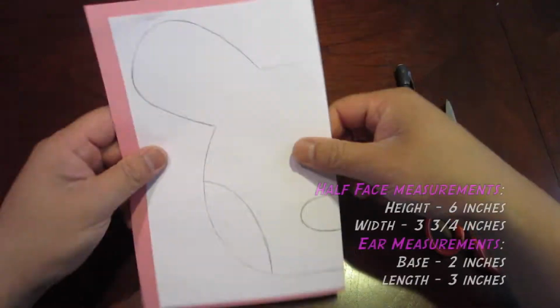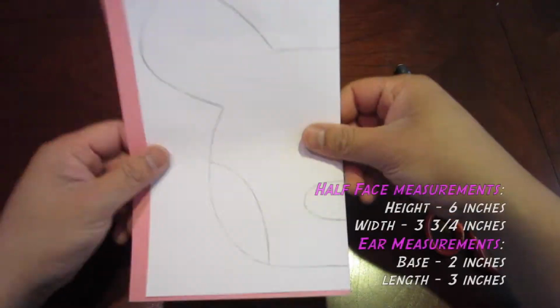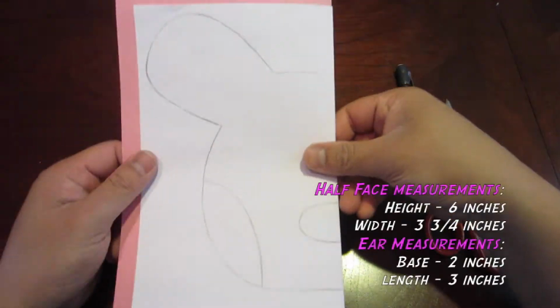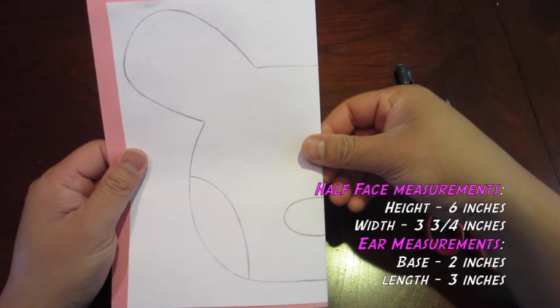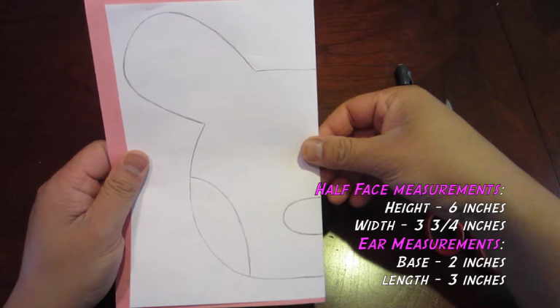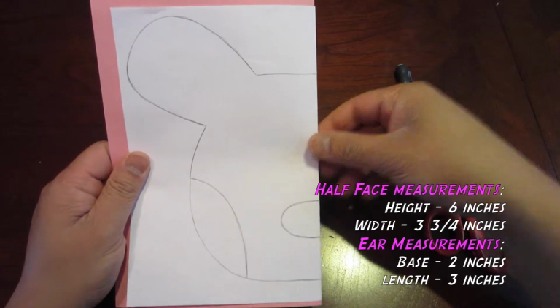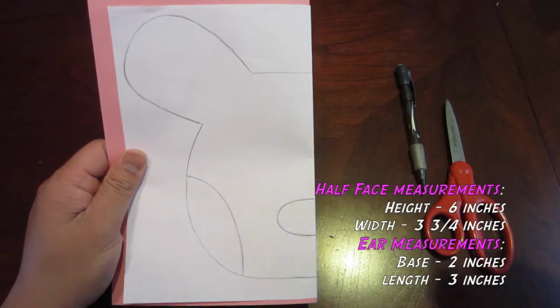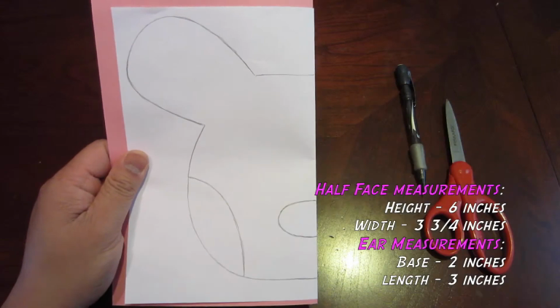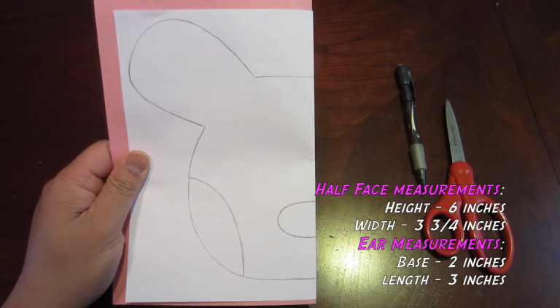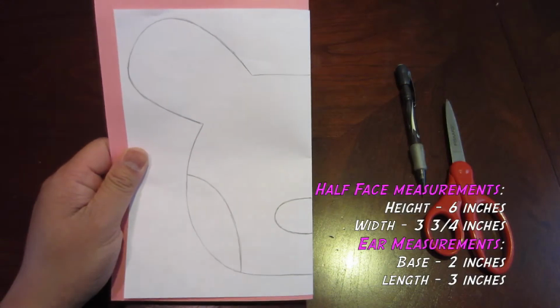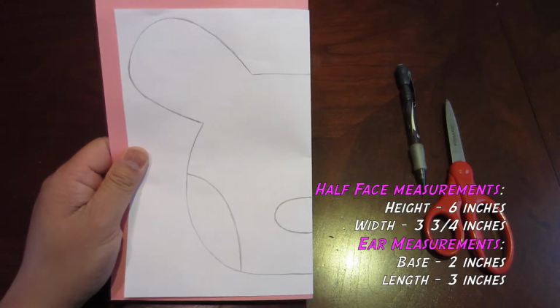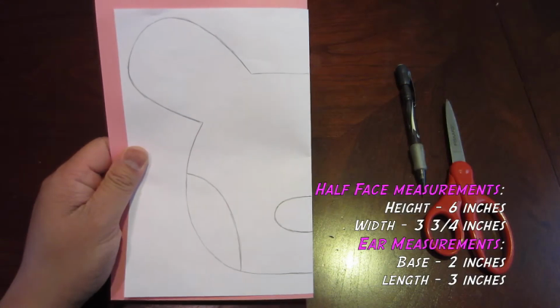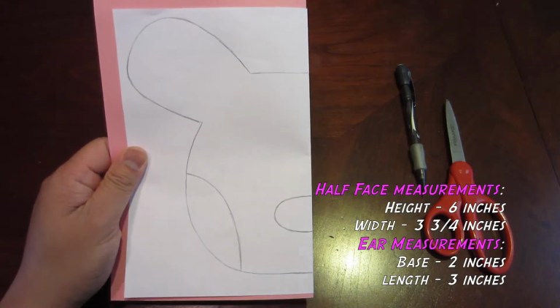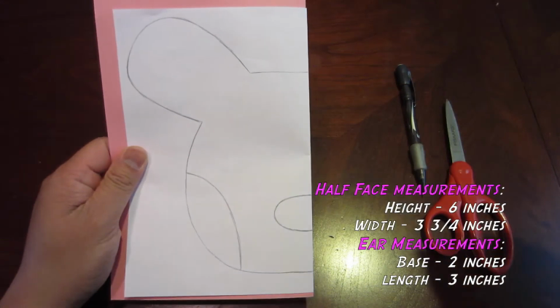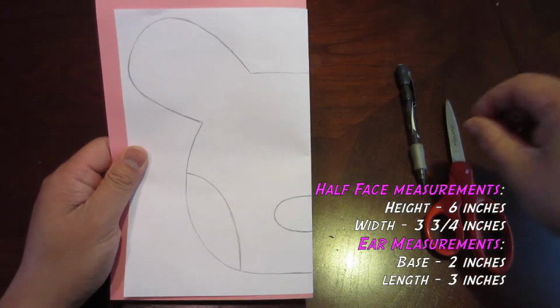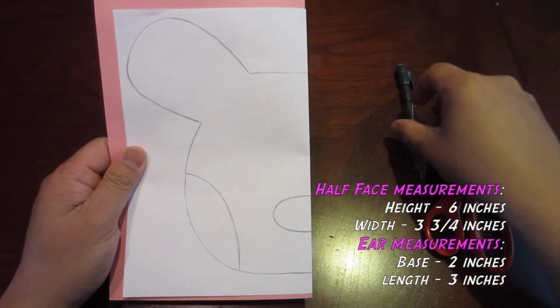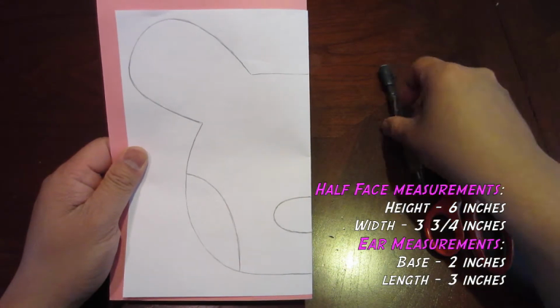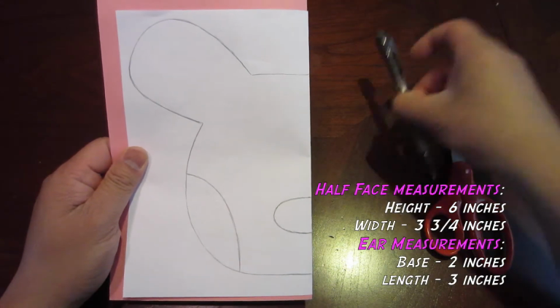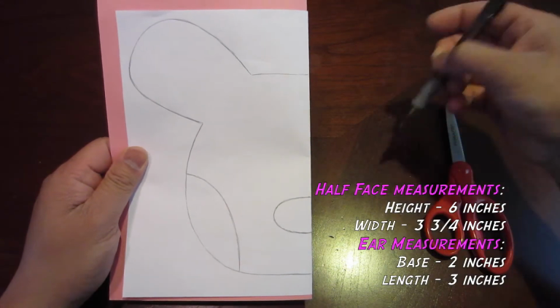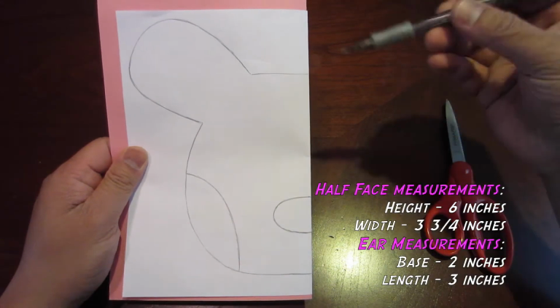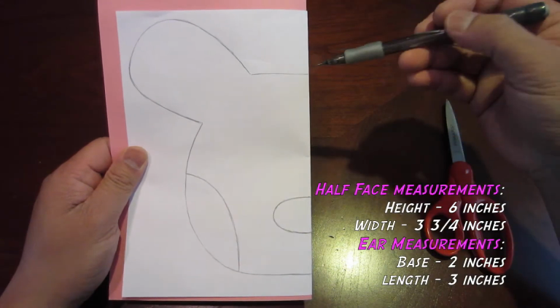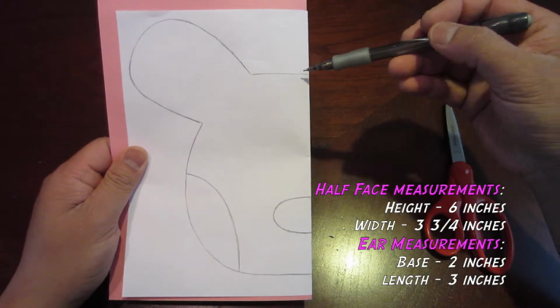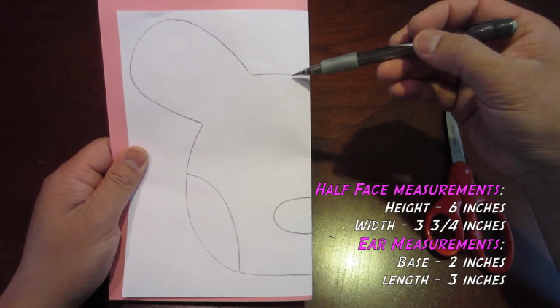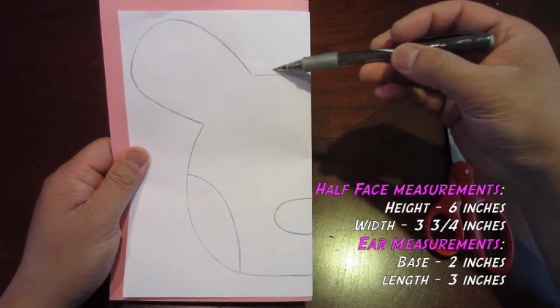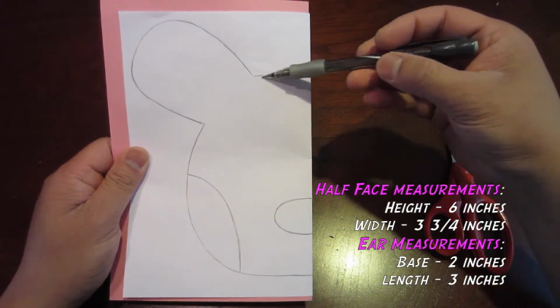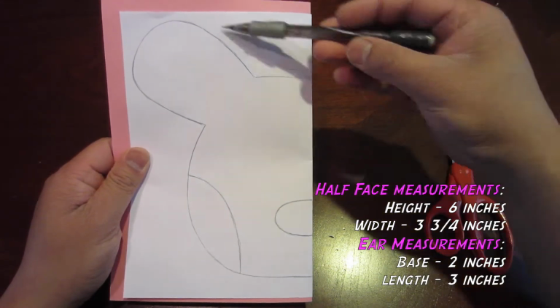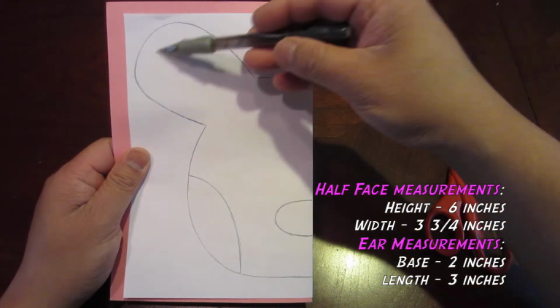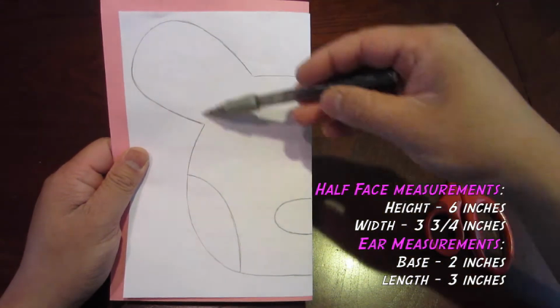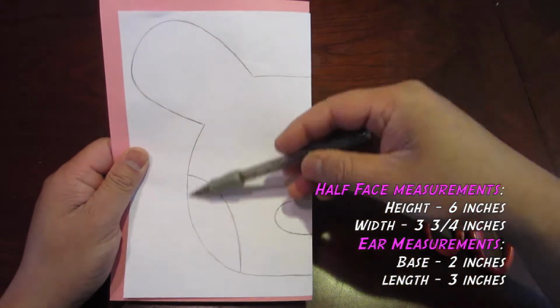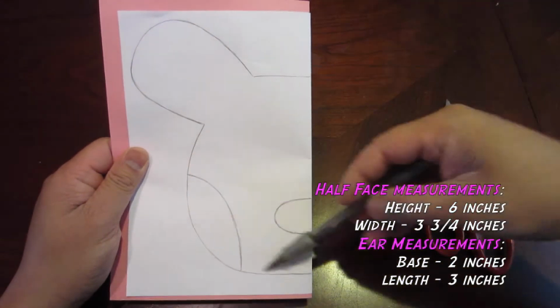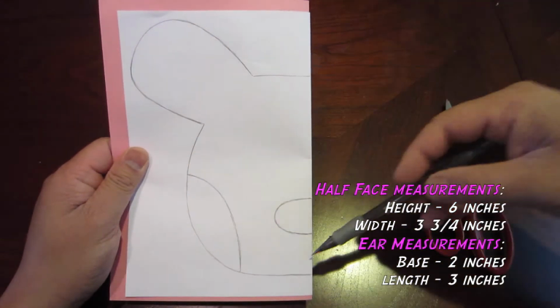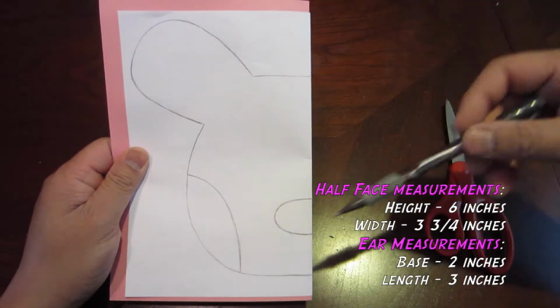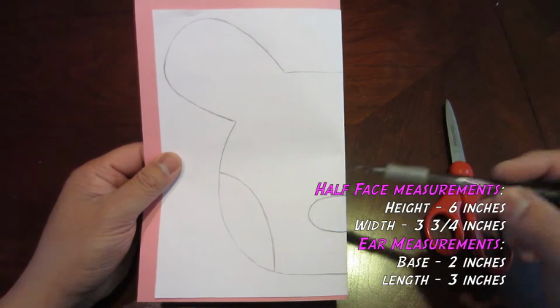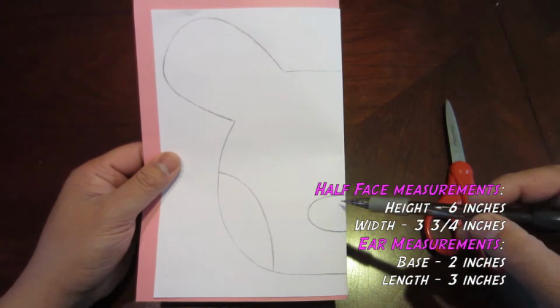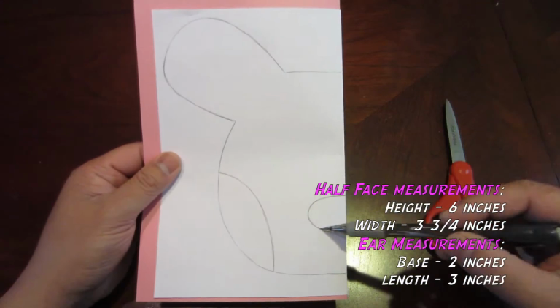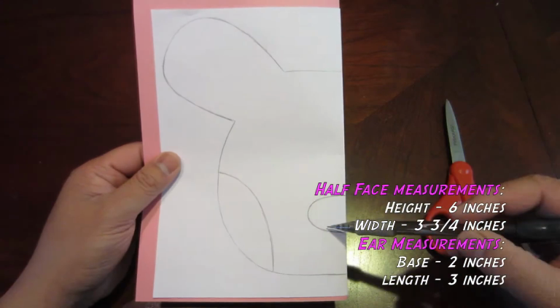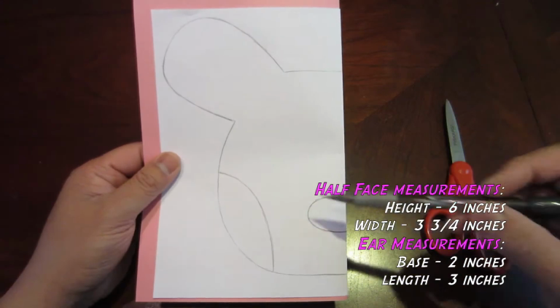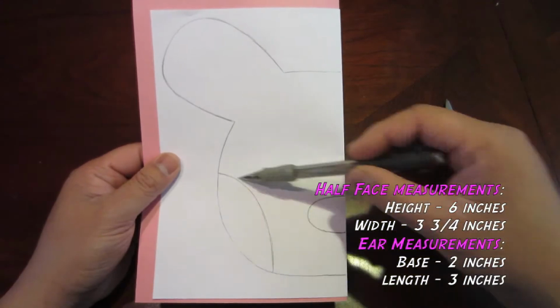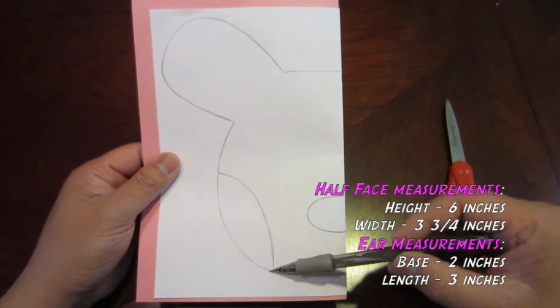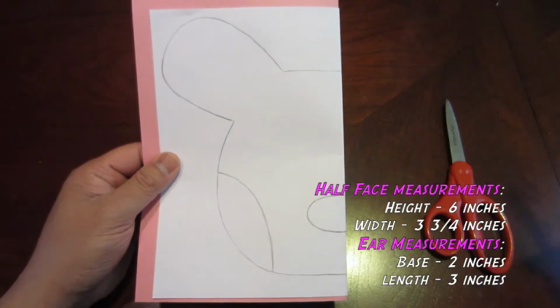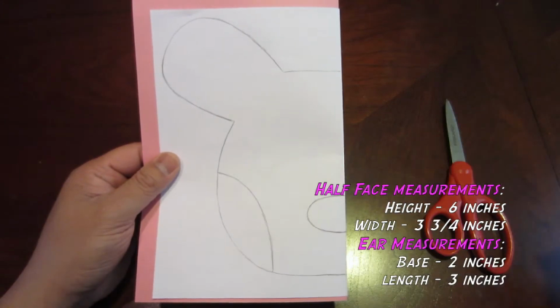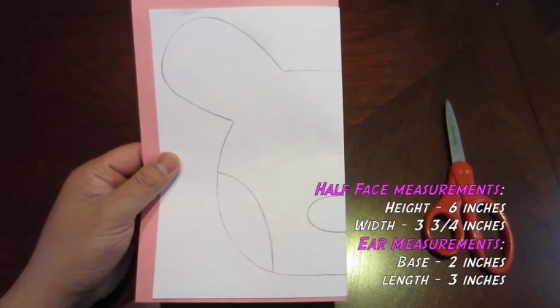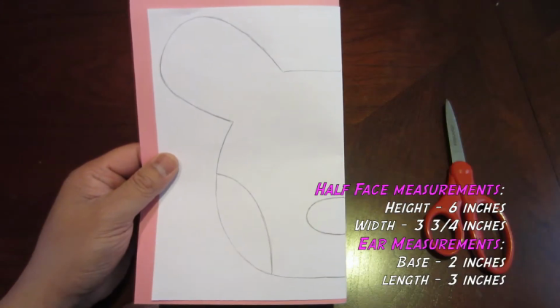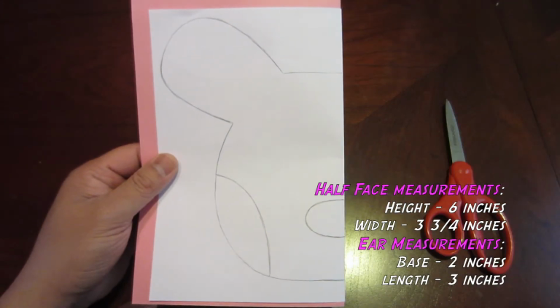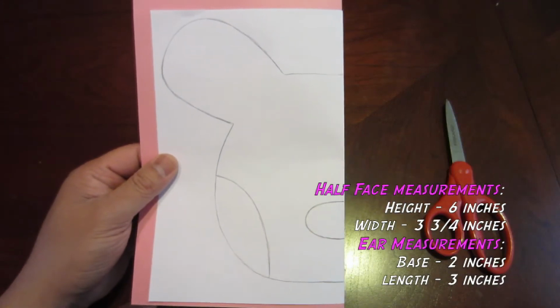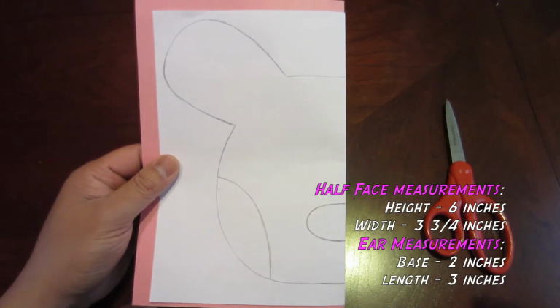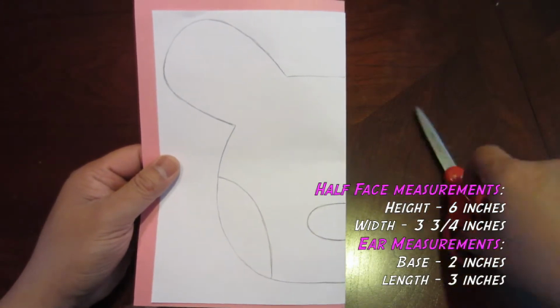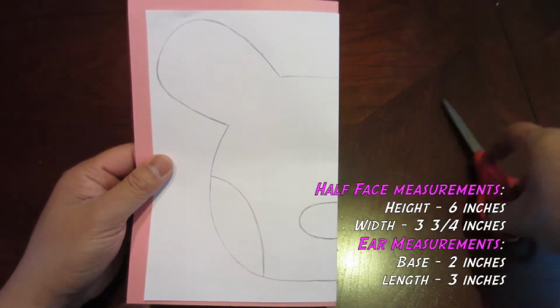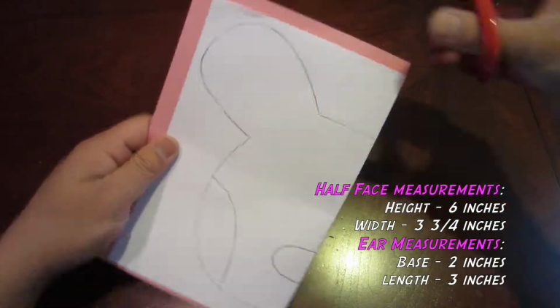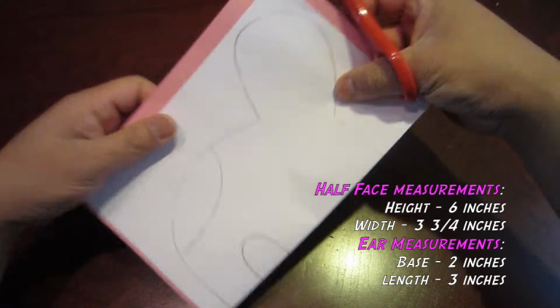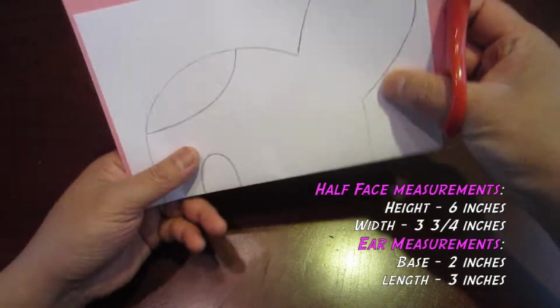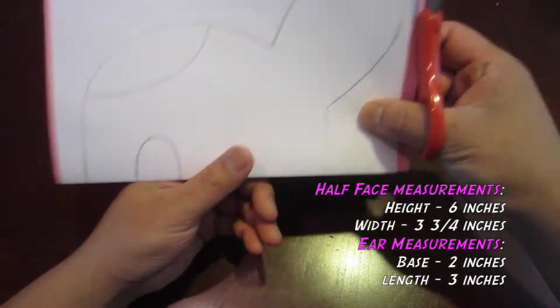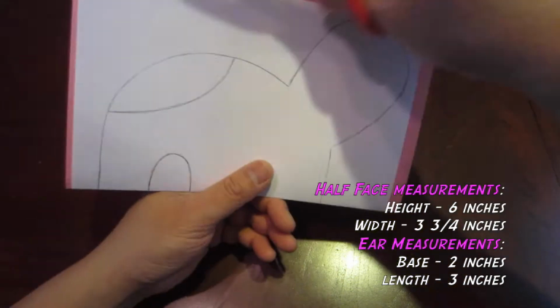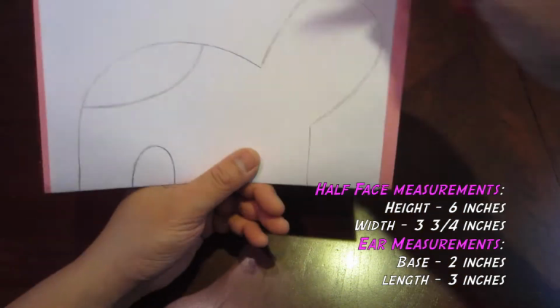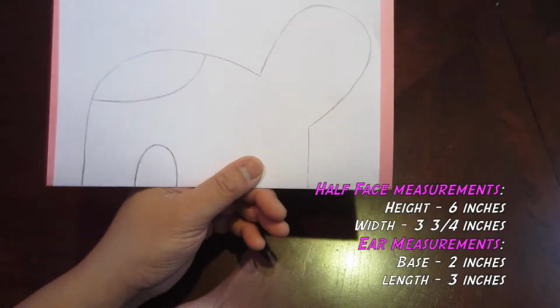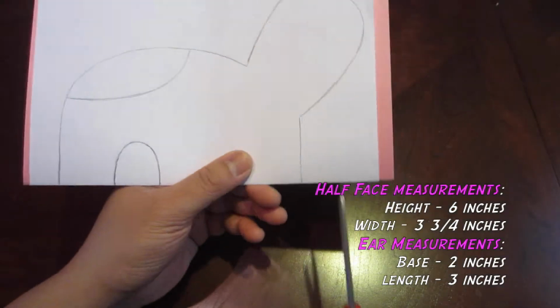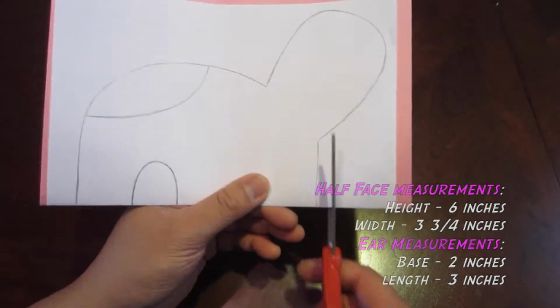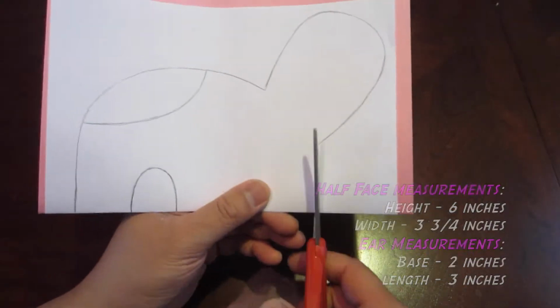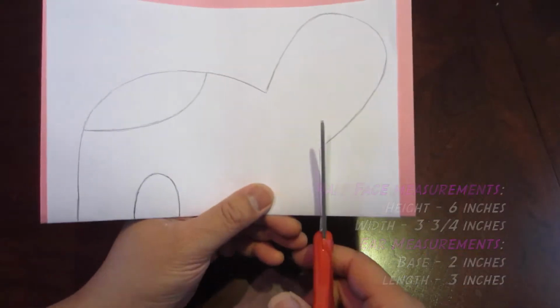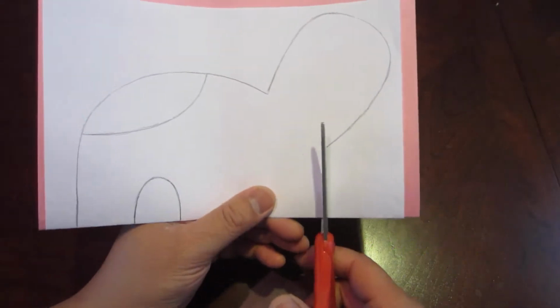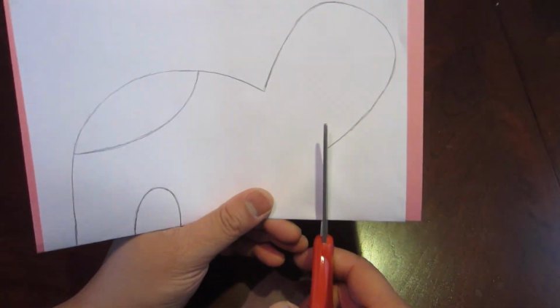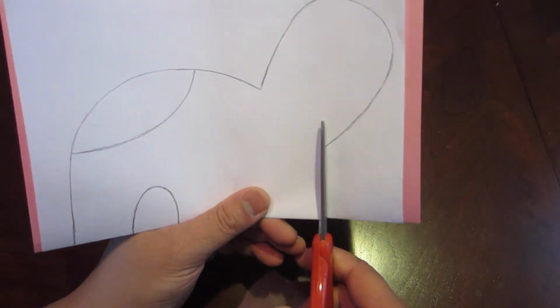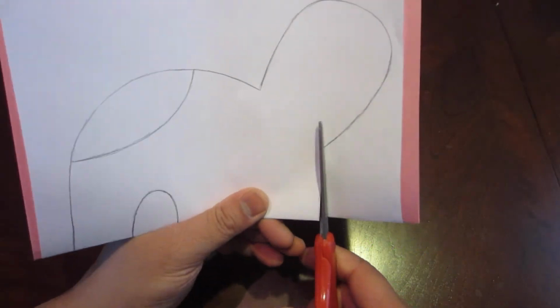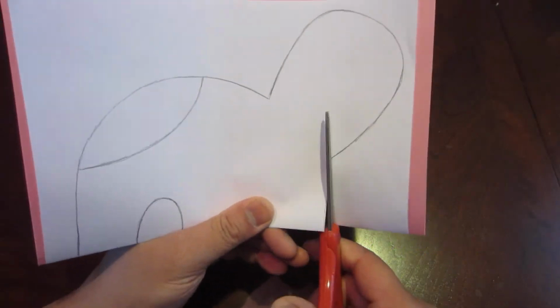Next, you are going to draw out a face outline of Hello Puppy. Always pause the video to copy the outline. When ready, start cutting out.